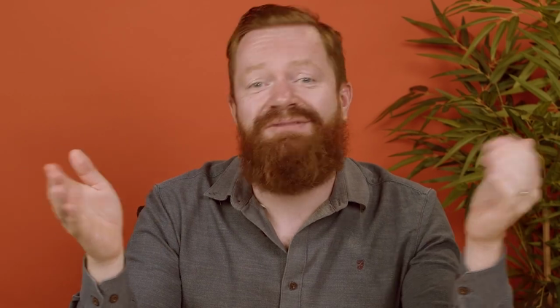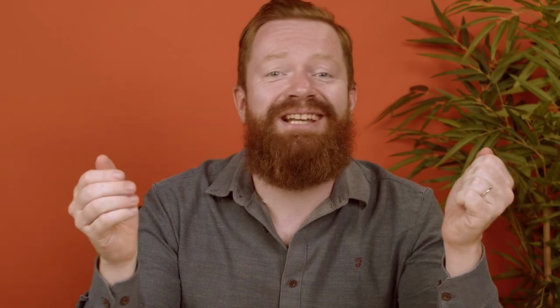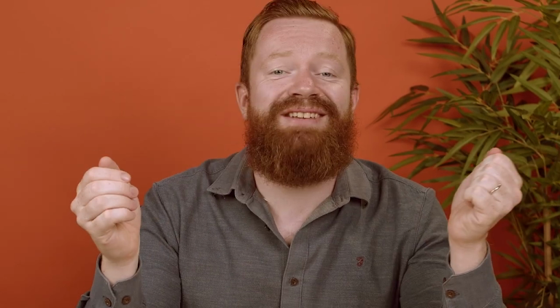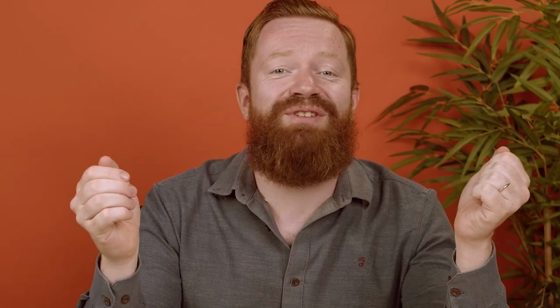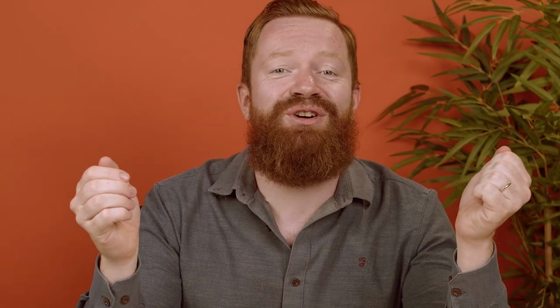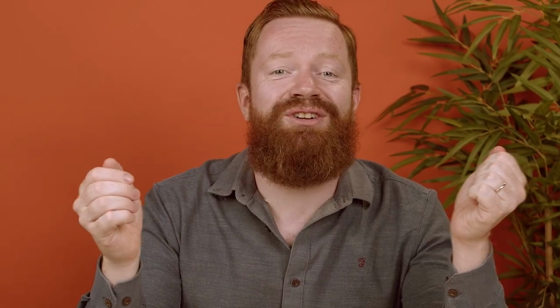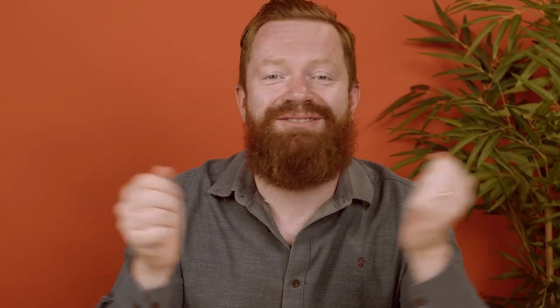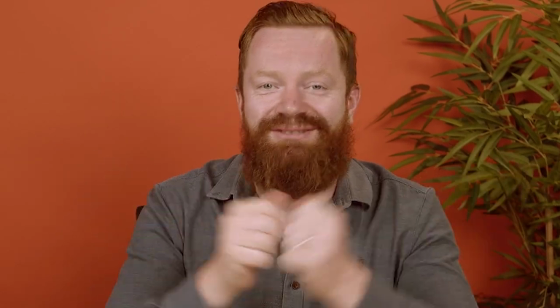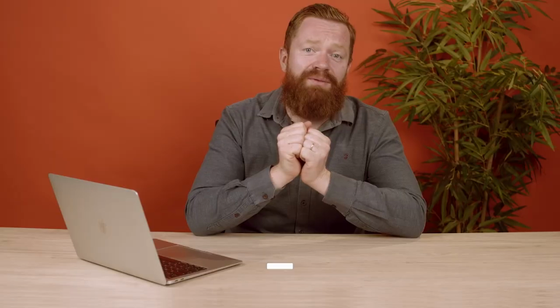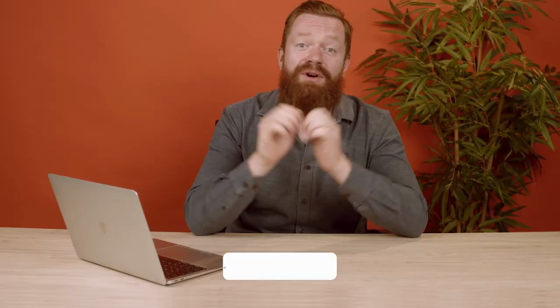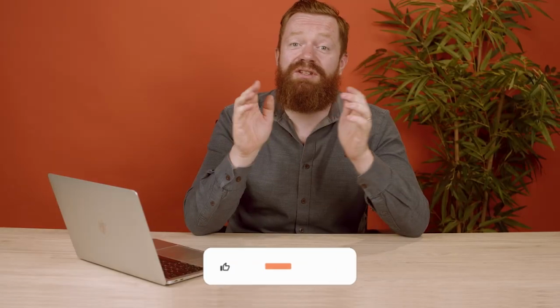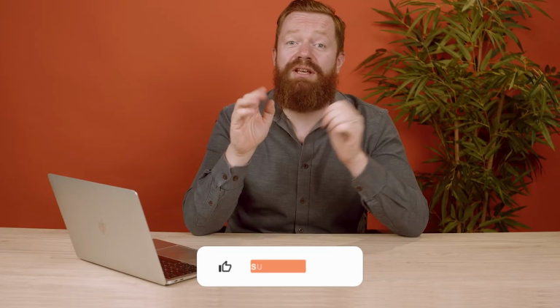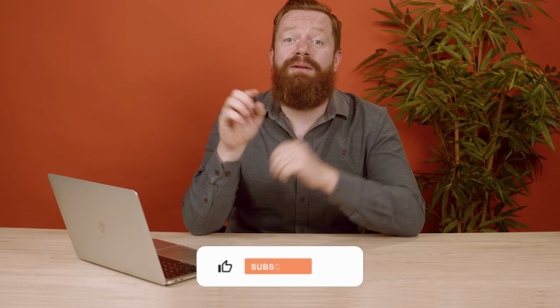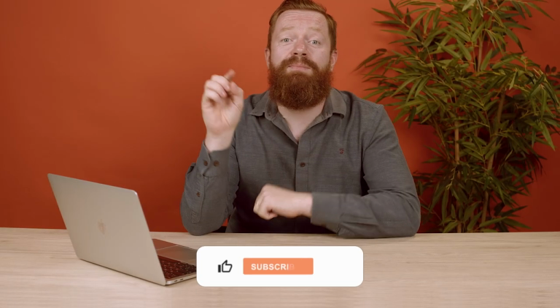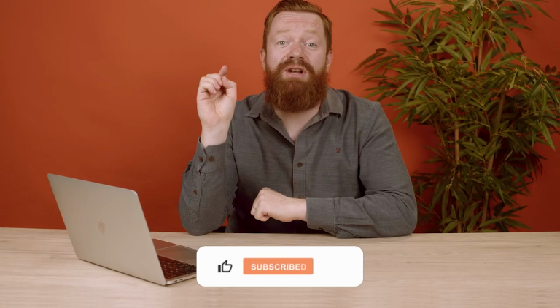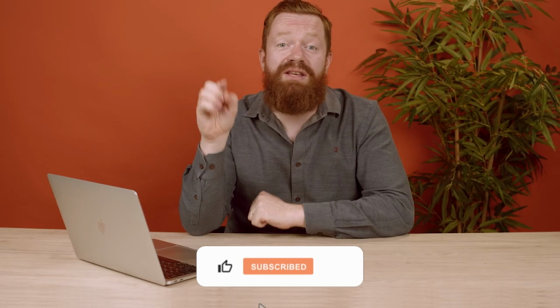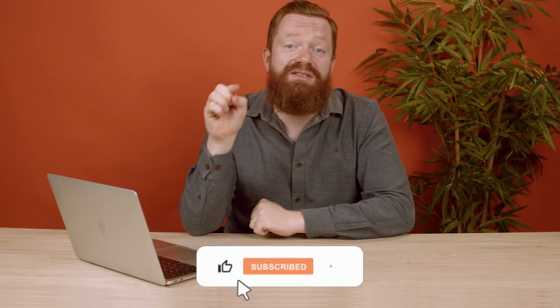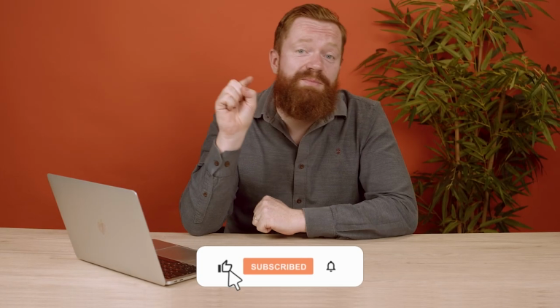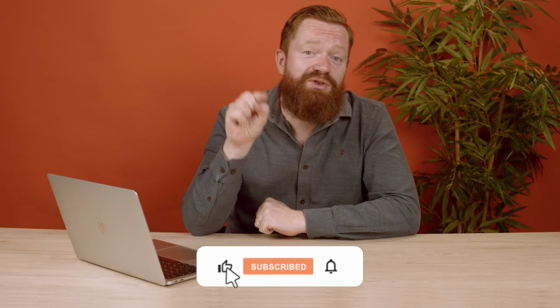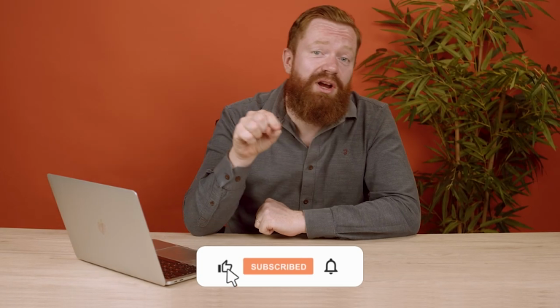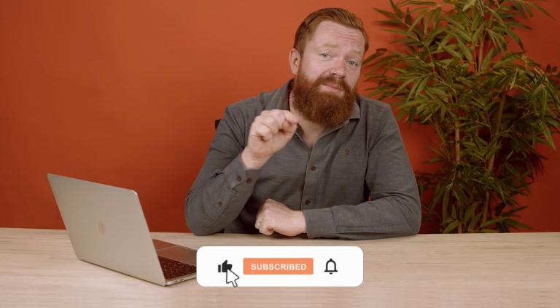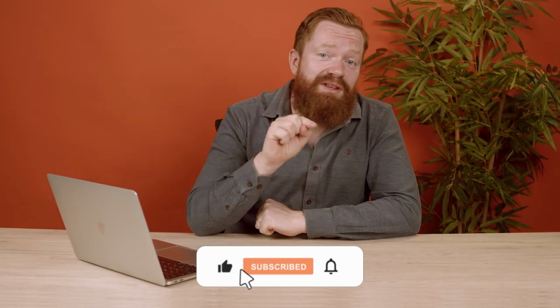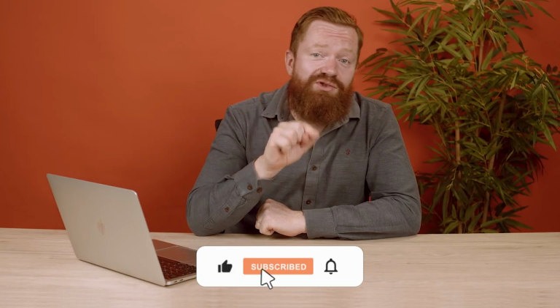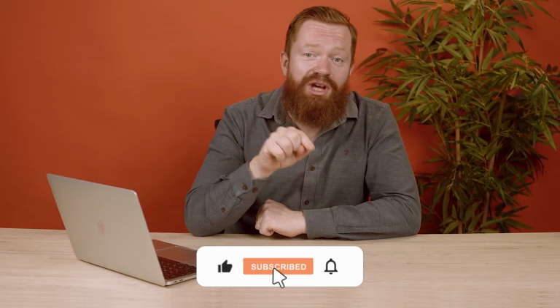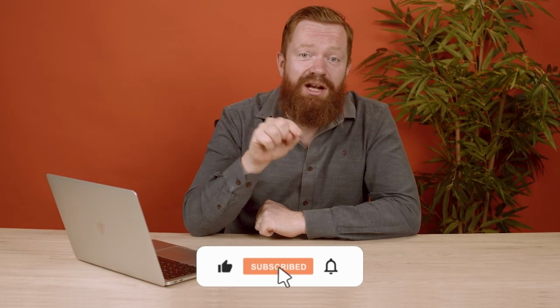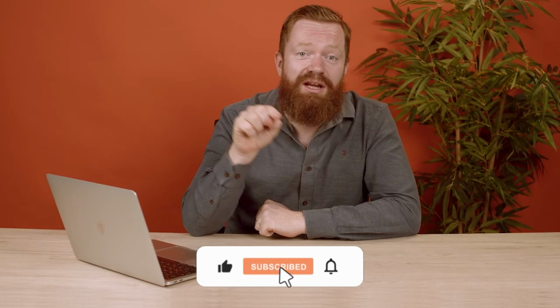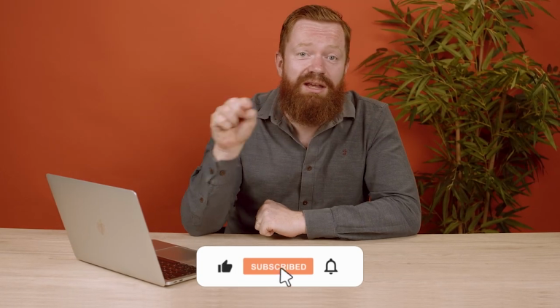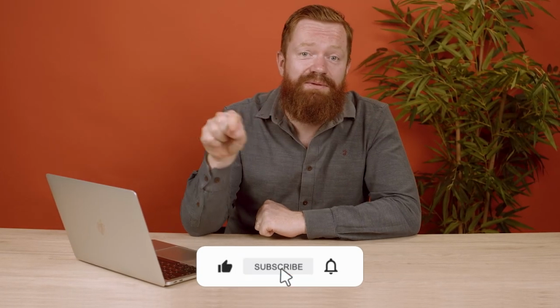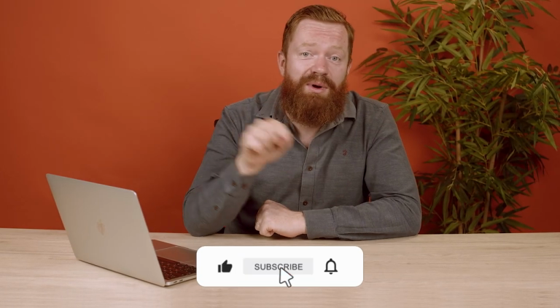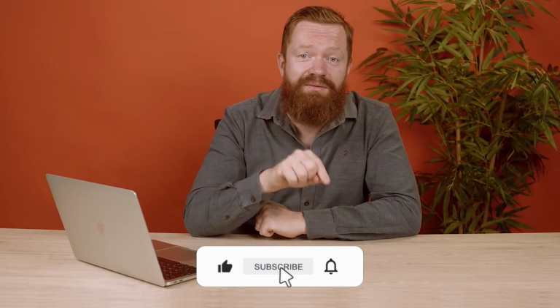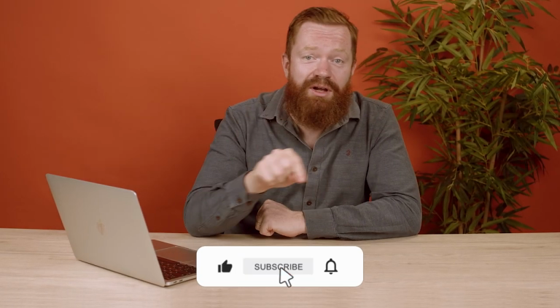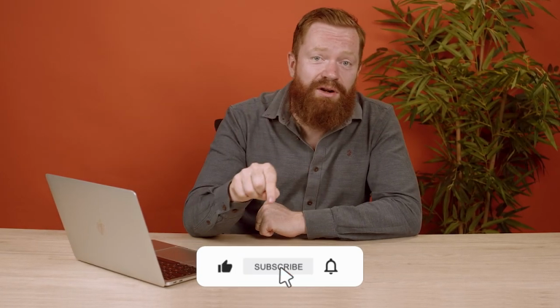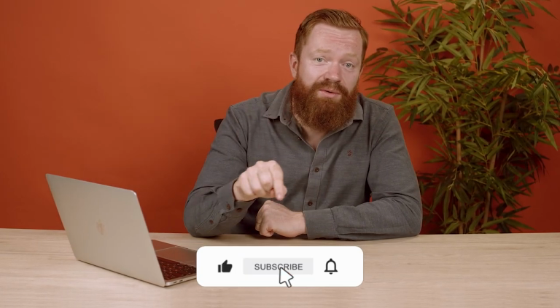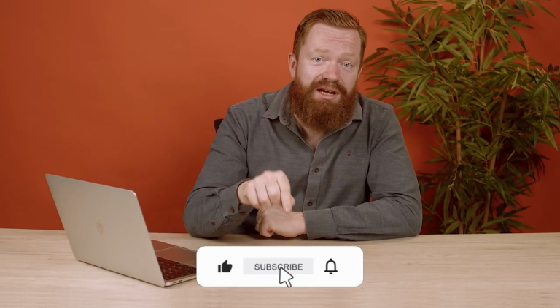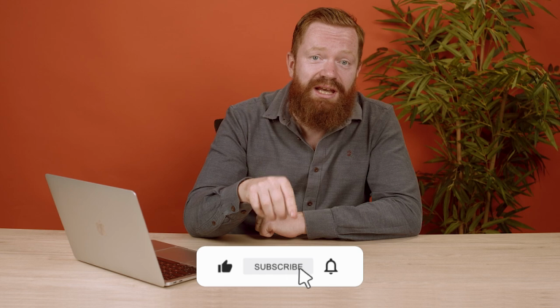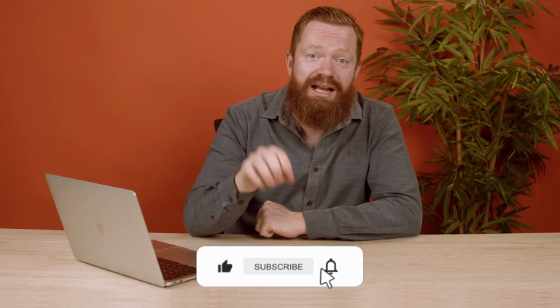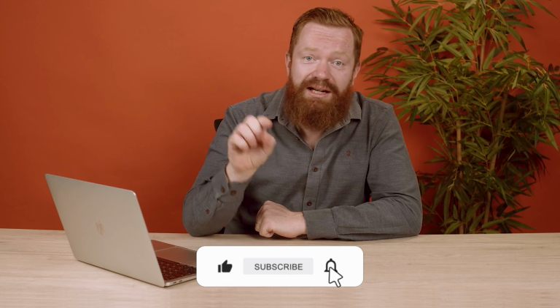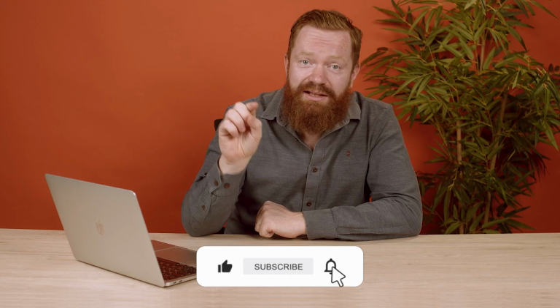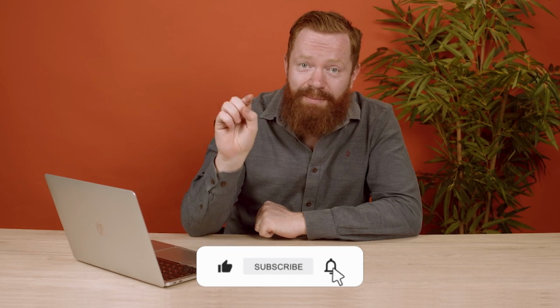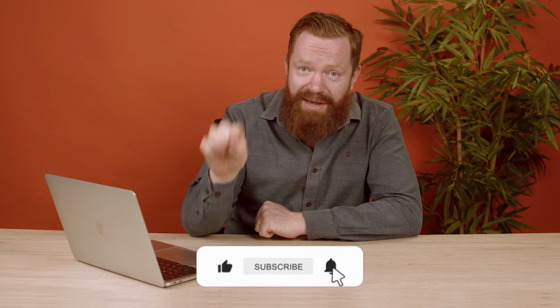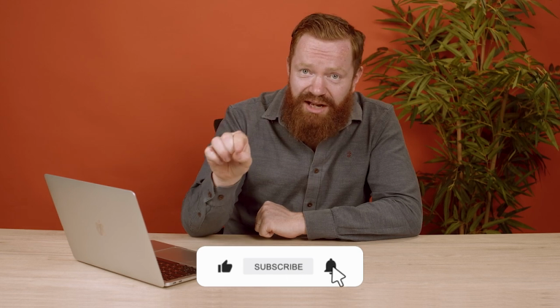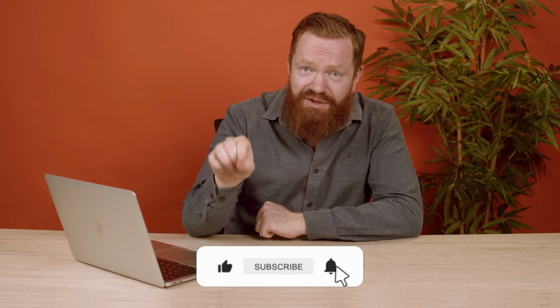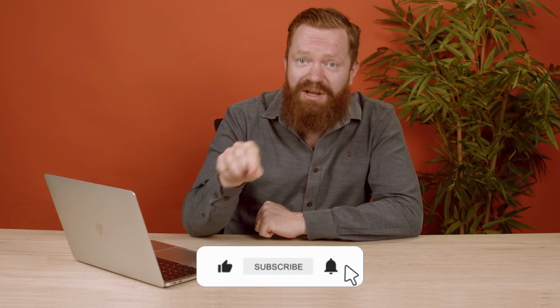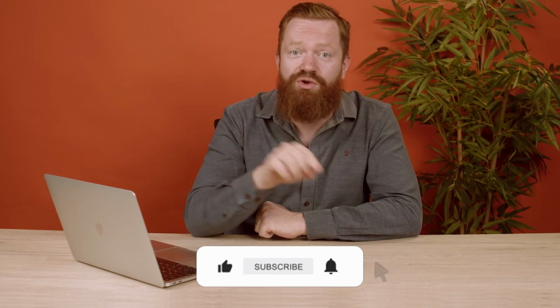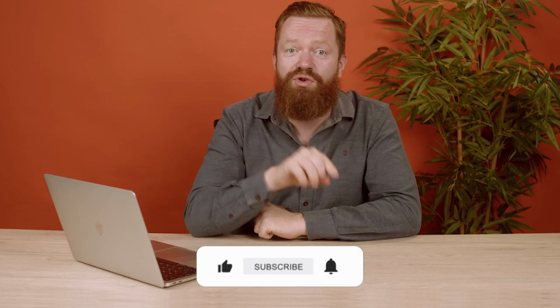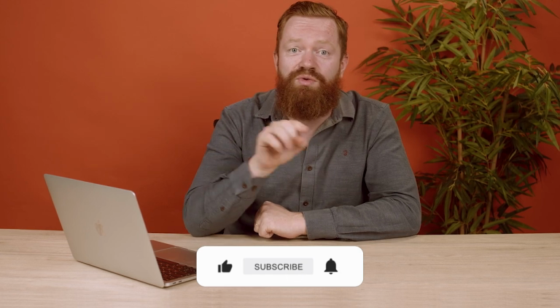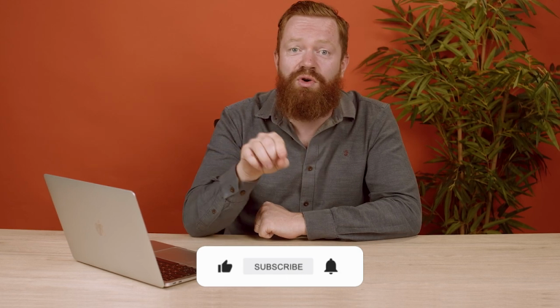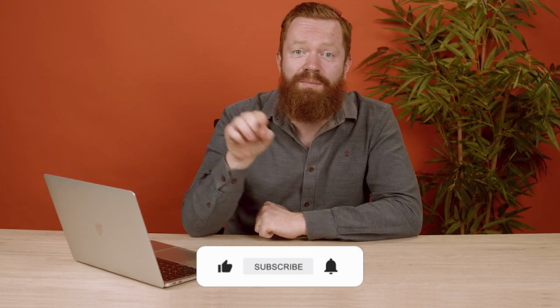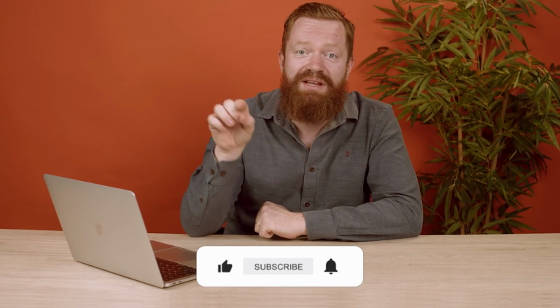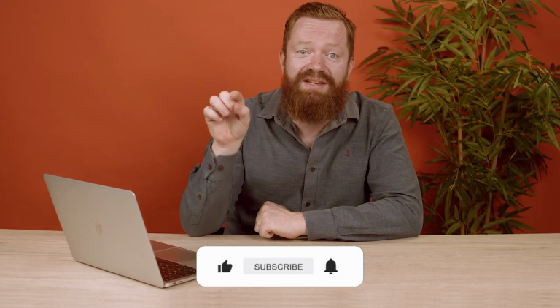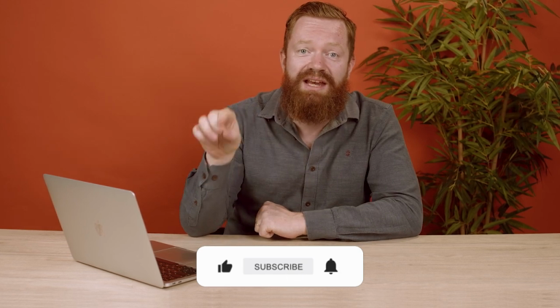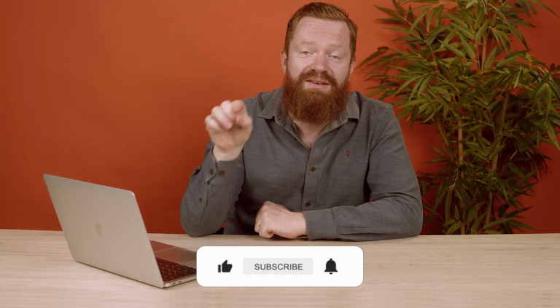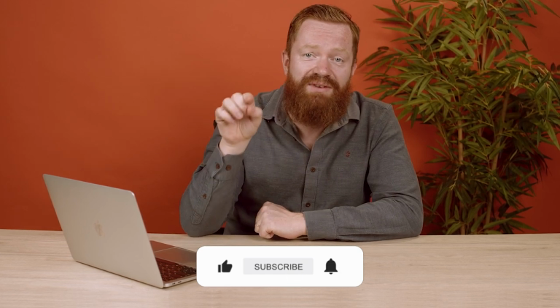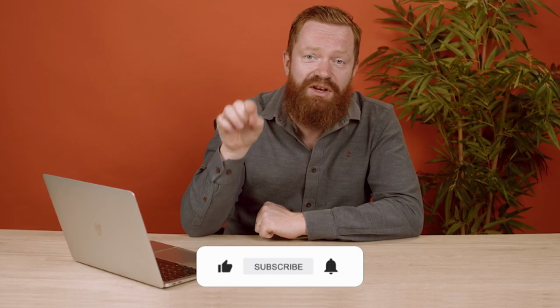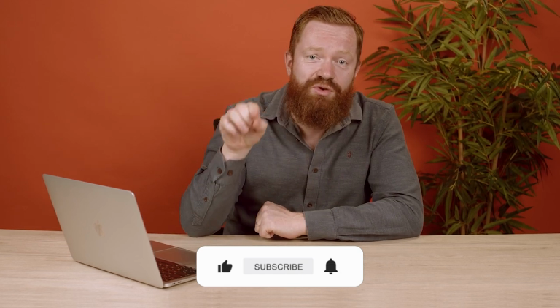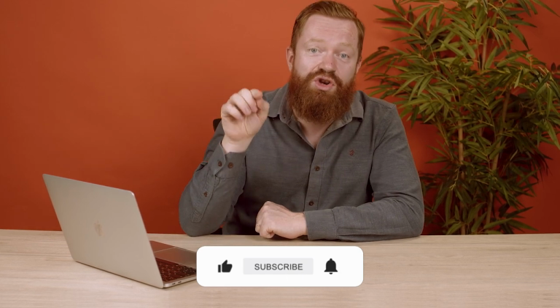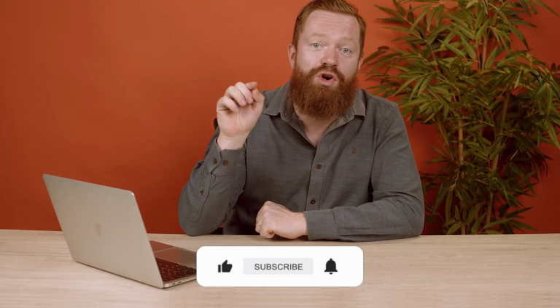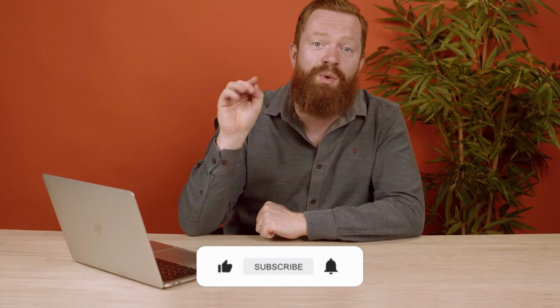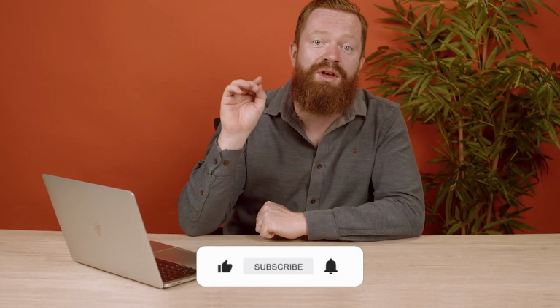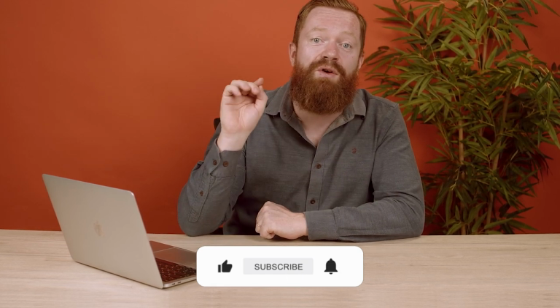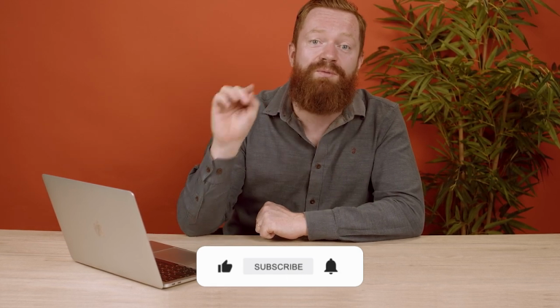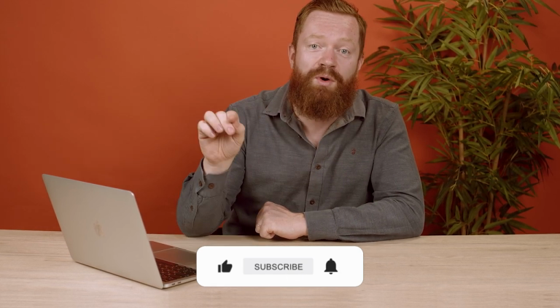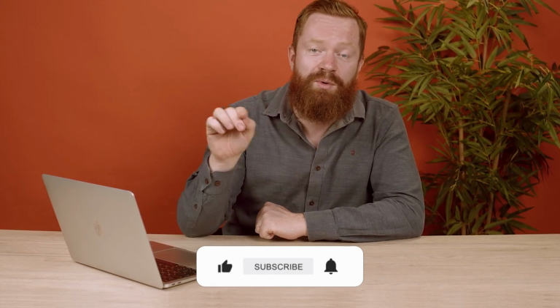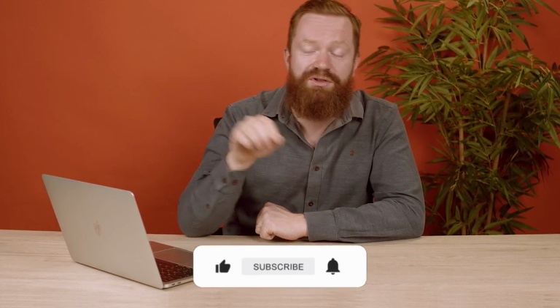Let's have a look. Please subscribe to this channel if you have not already and click the bell to make sure you don't miss any videos going forwards.